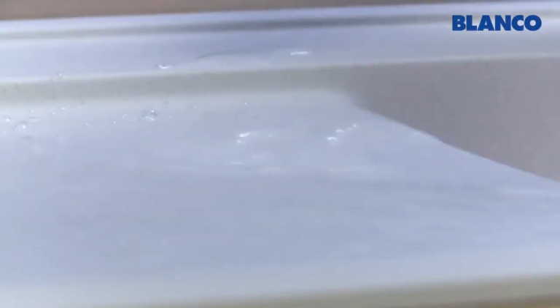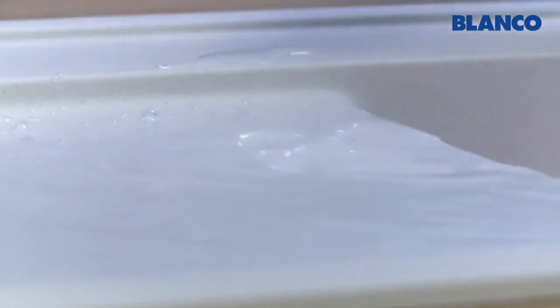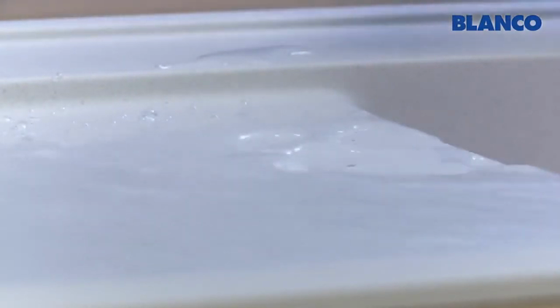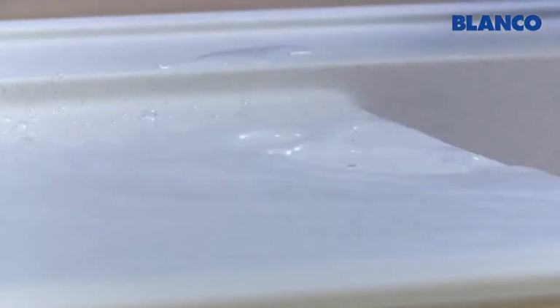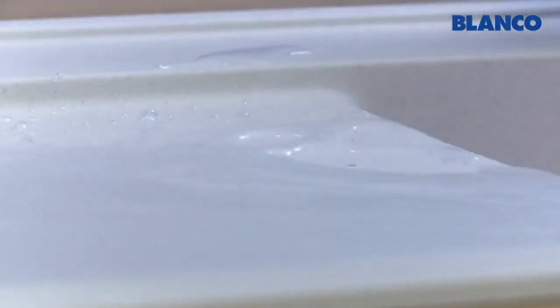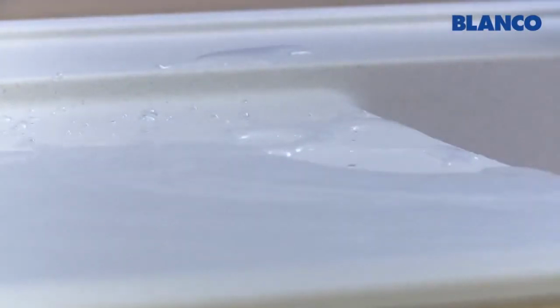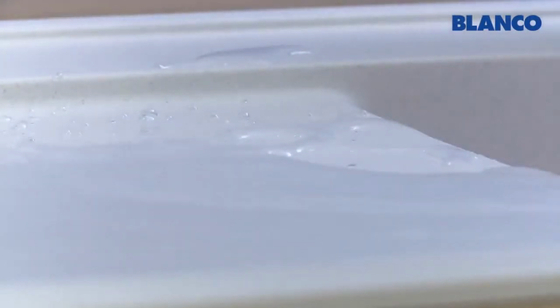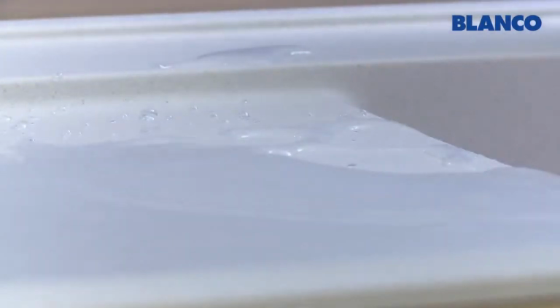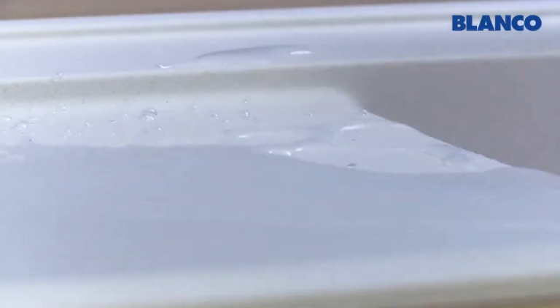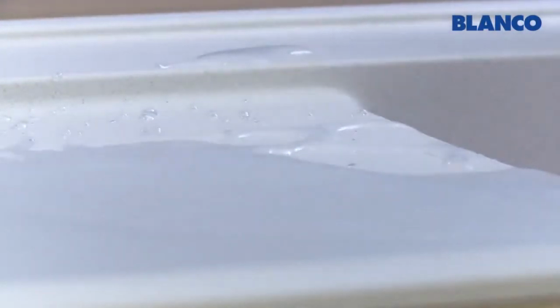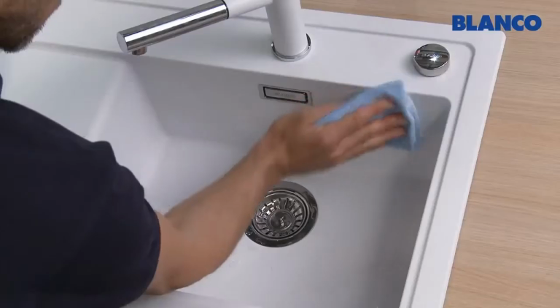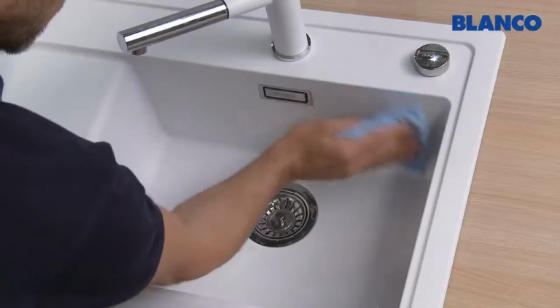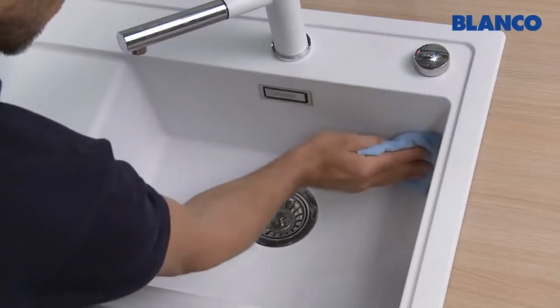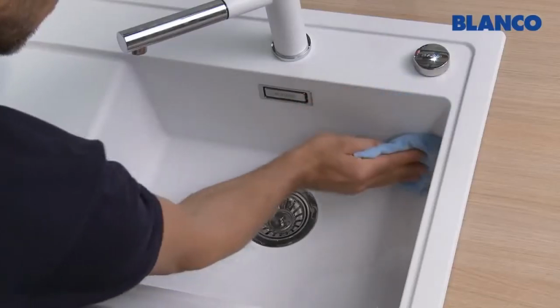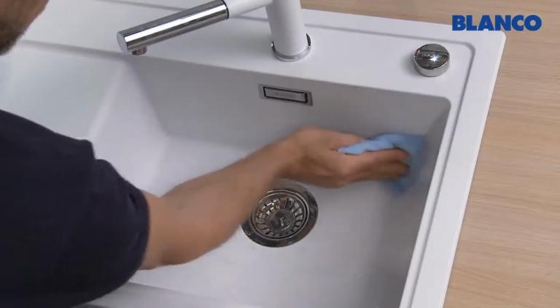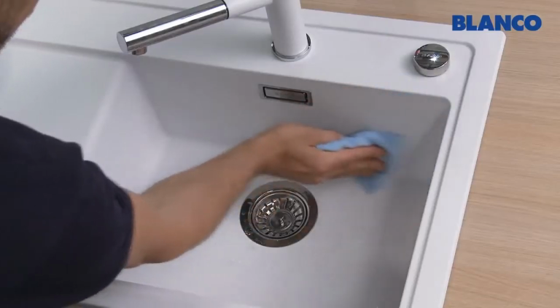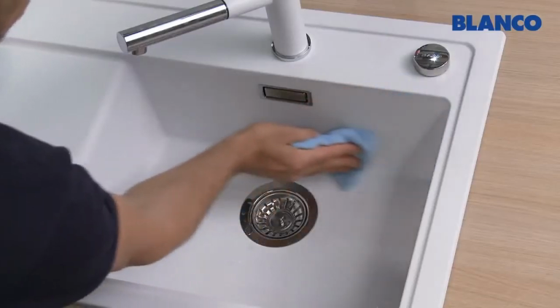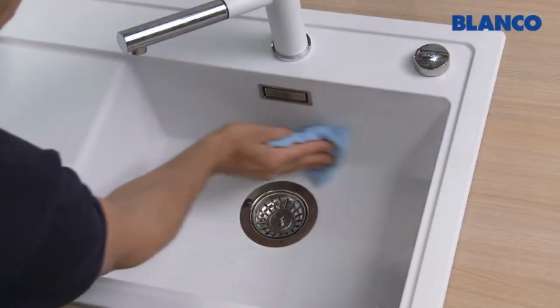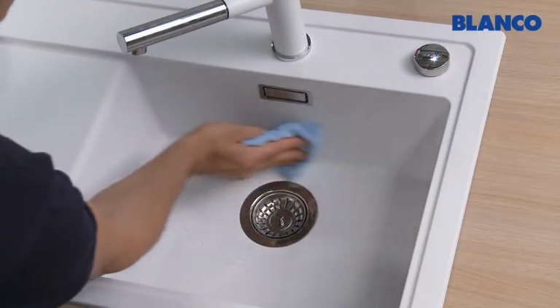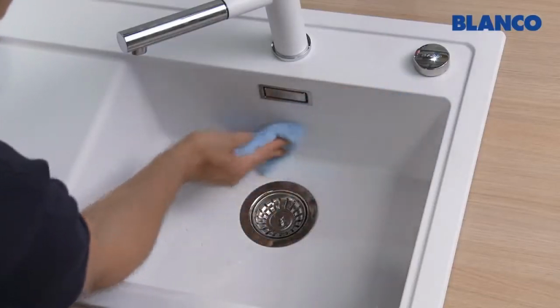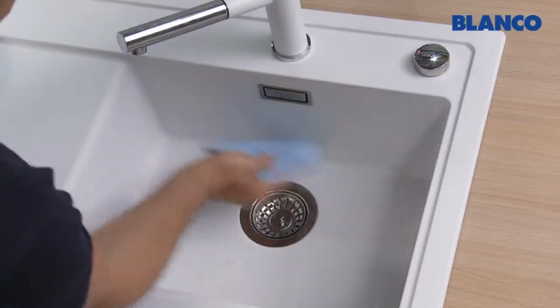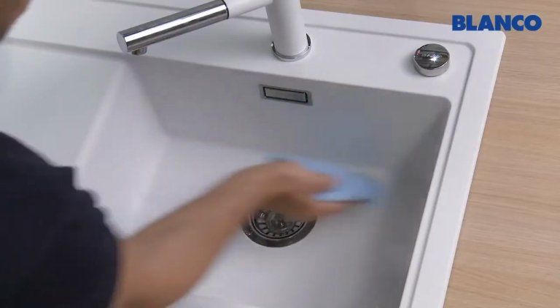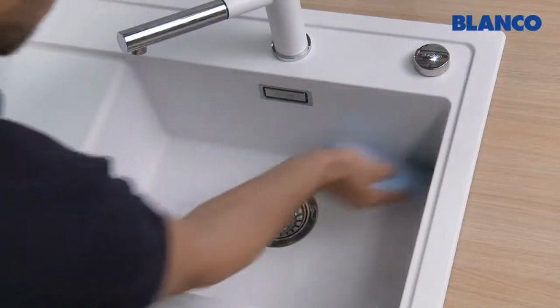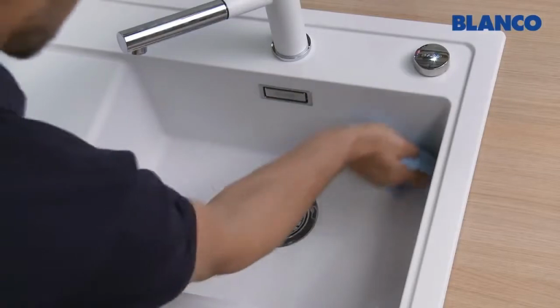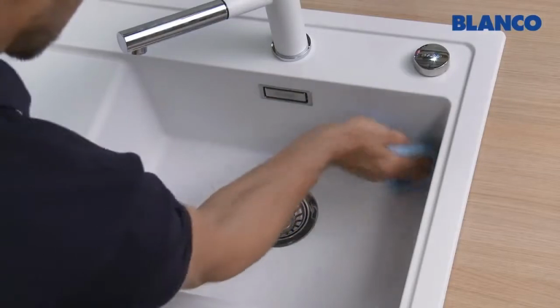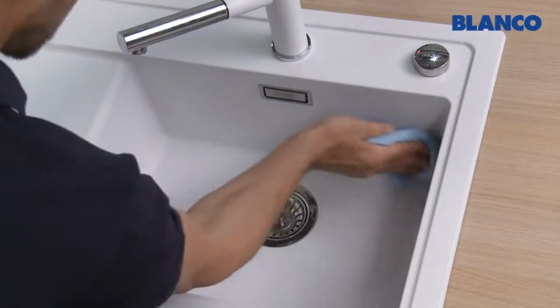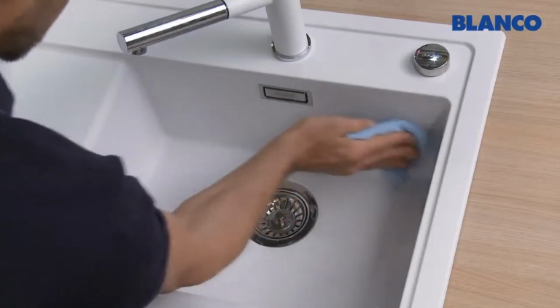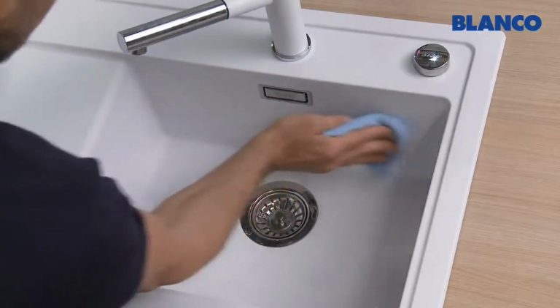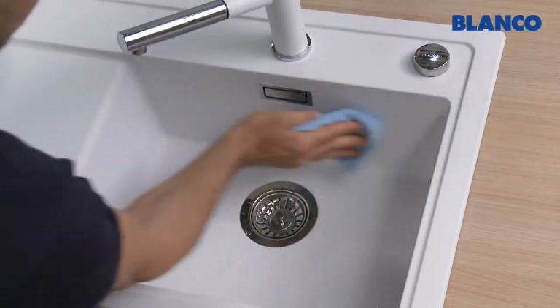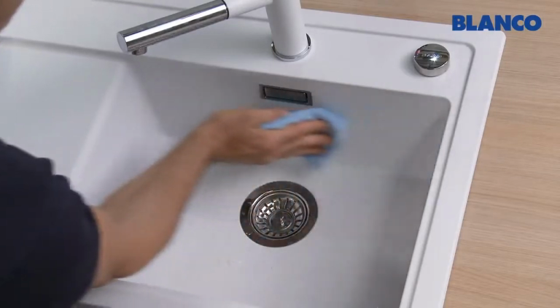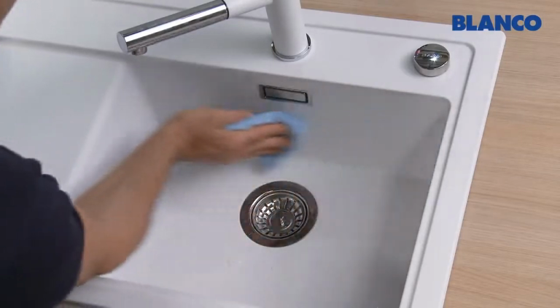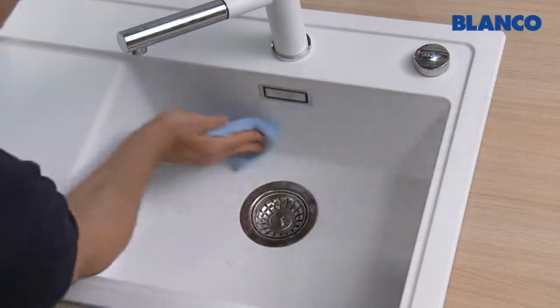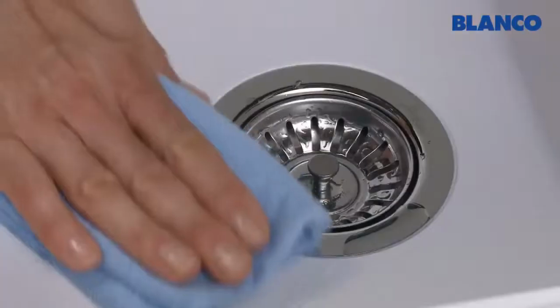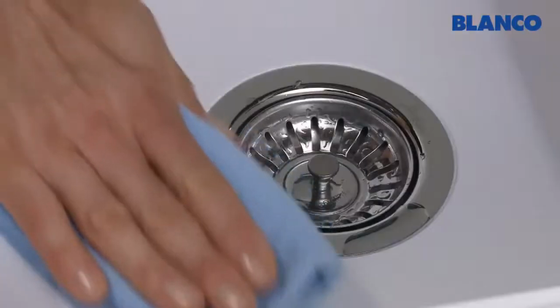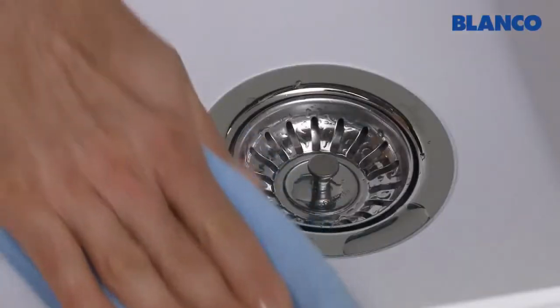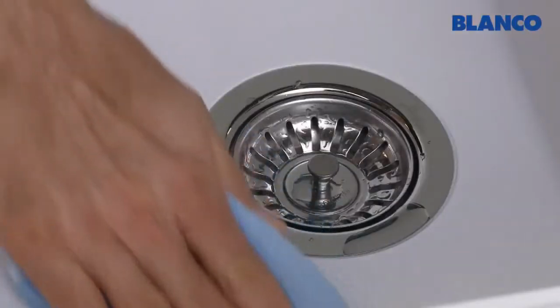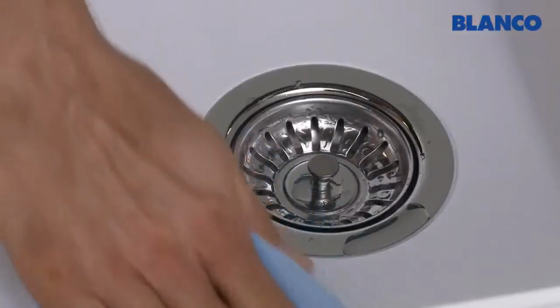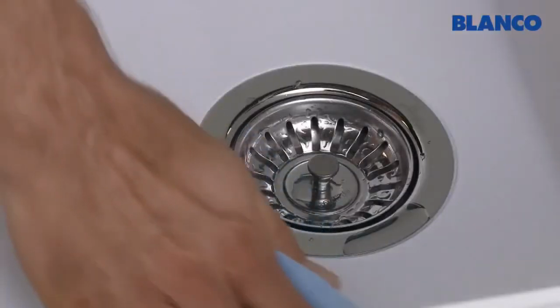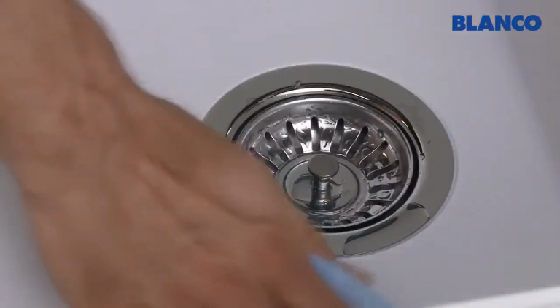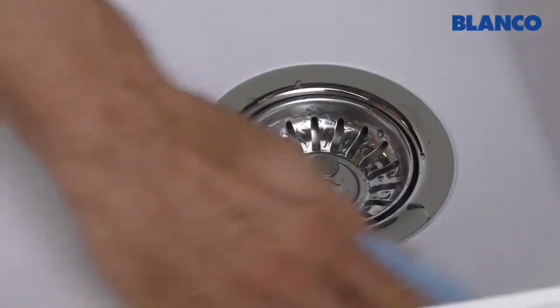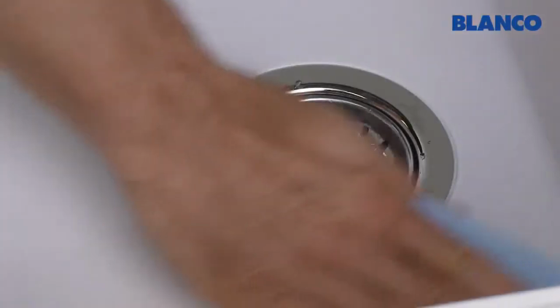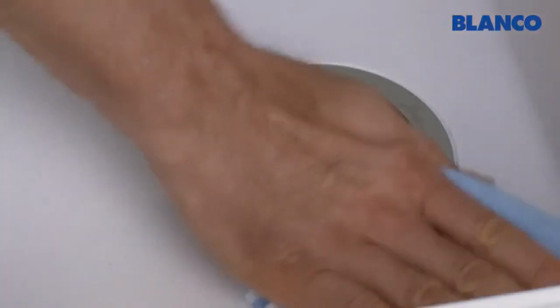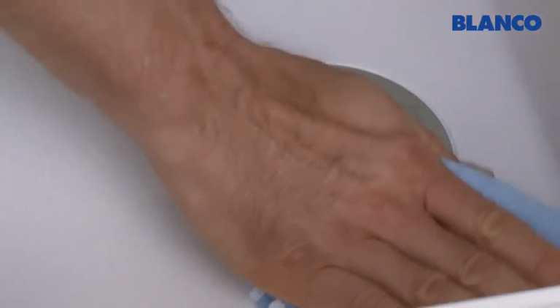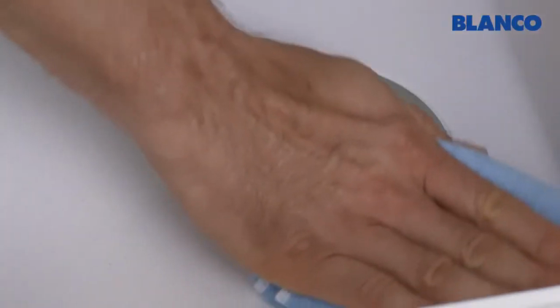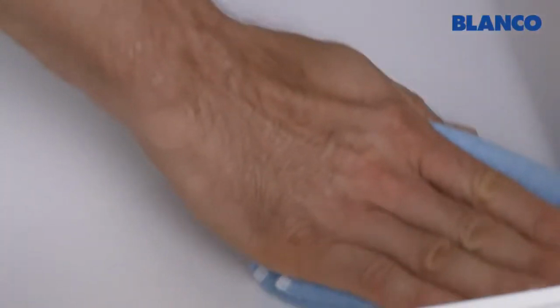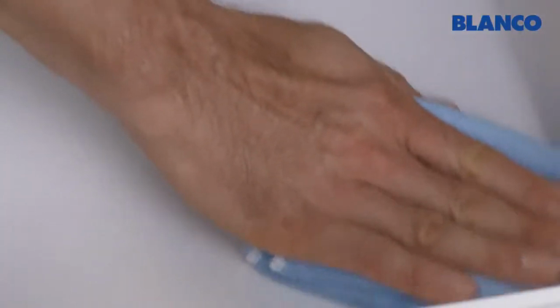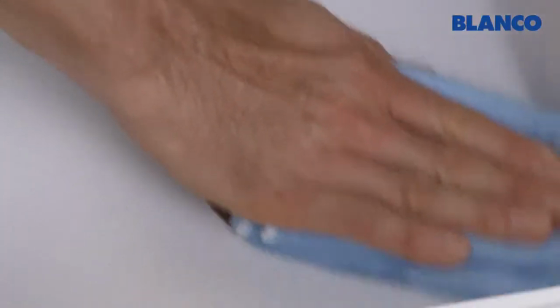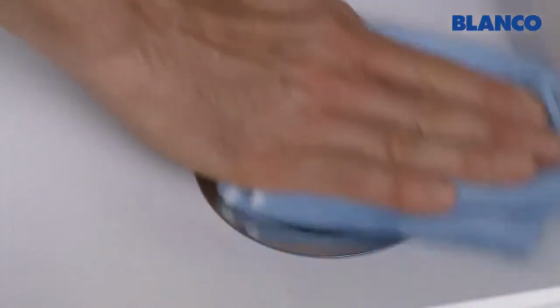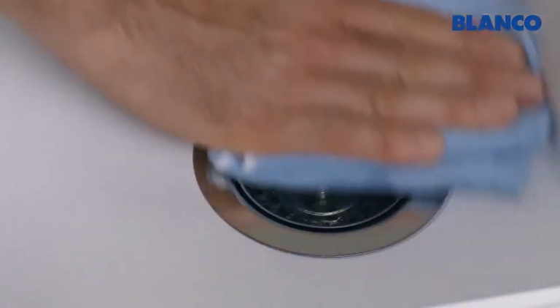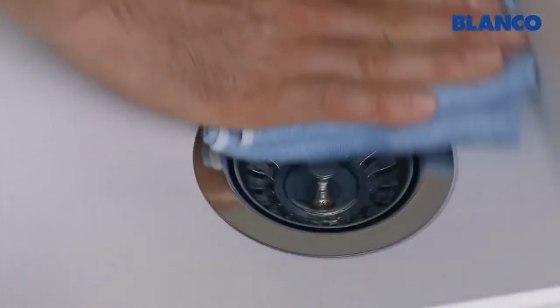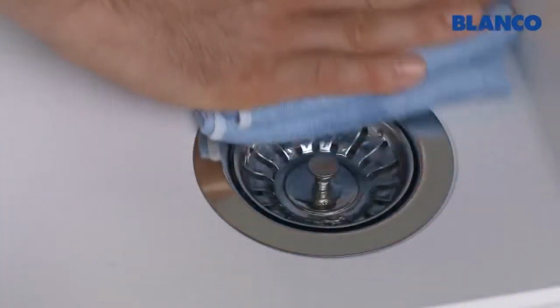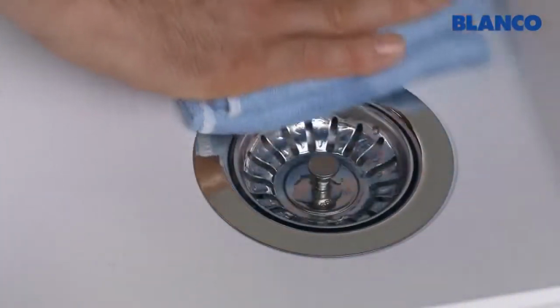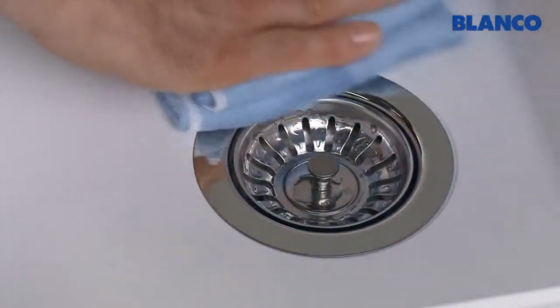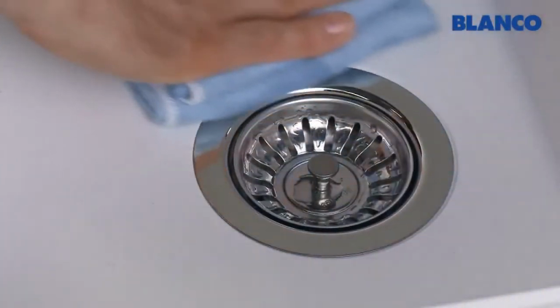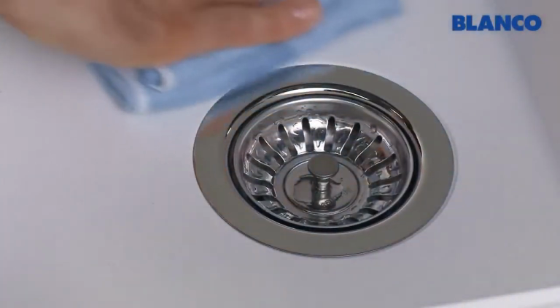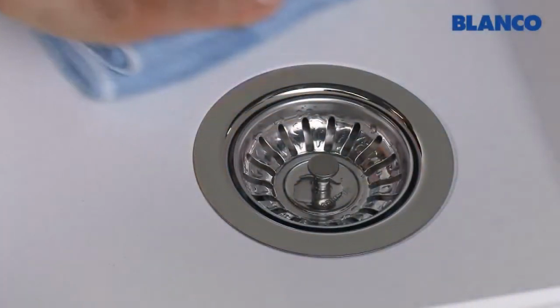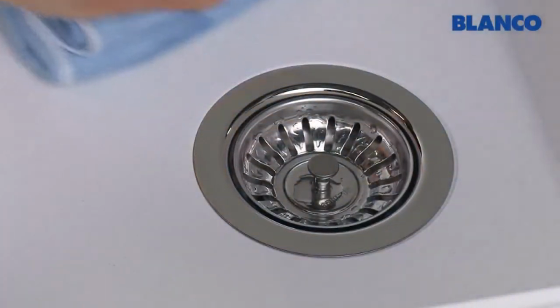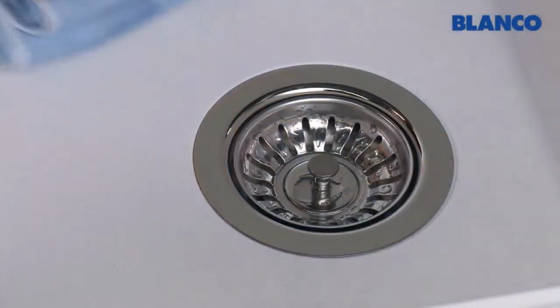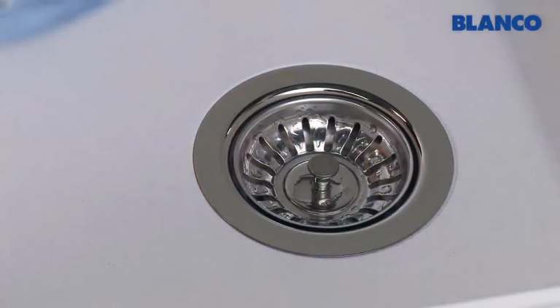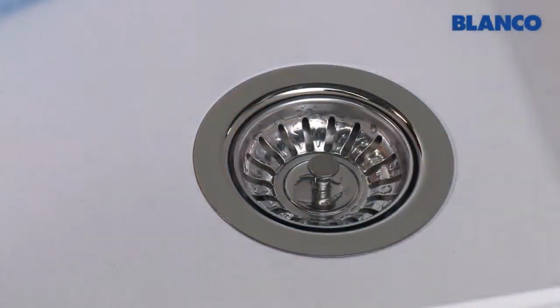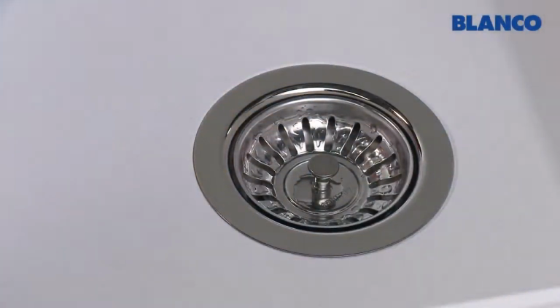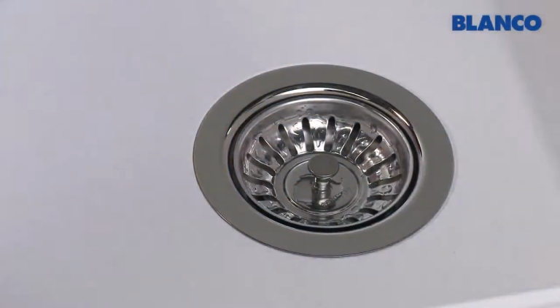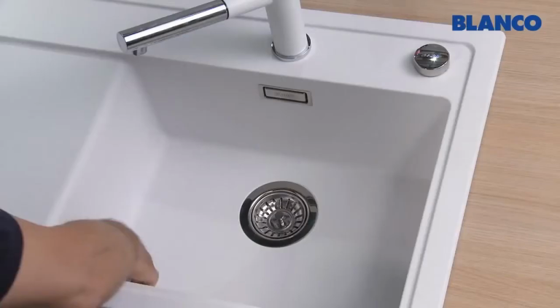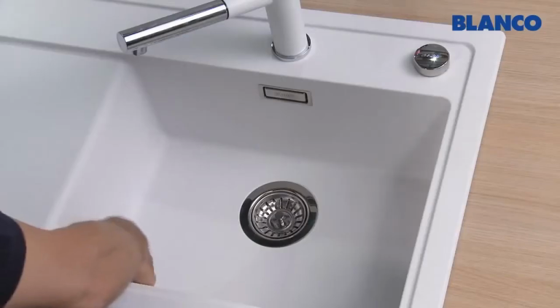Incidentally, the best way to avoid limescale marks is to wipe your Silgranite sink dry with a microfiber cloth after every use.